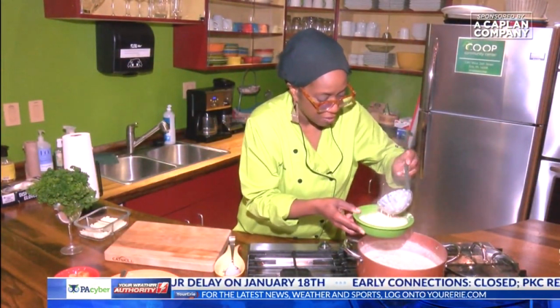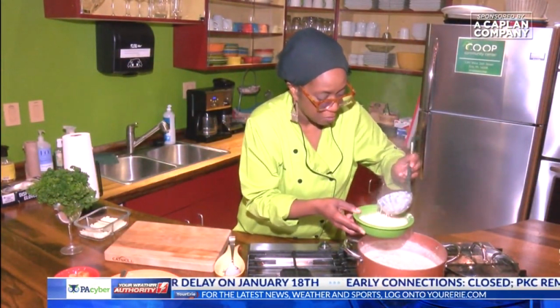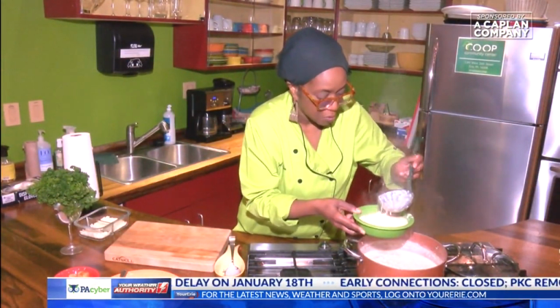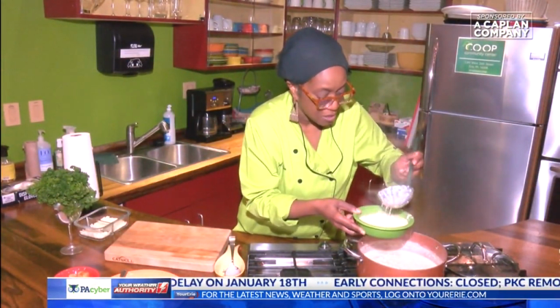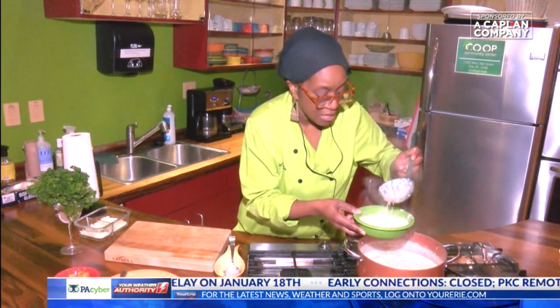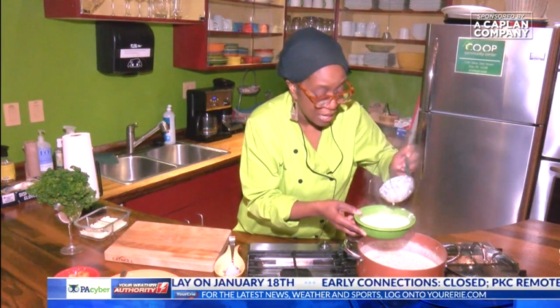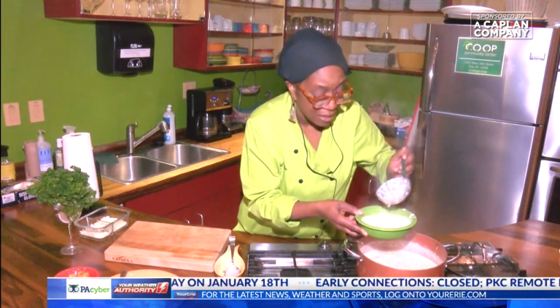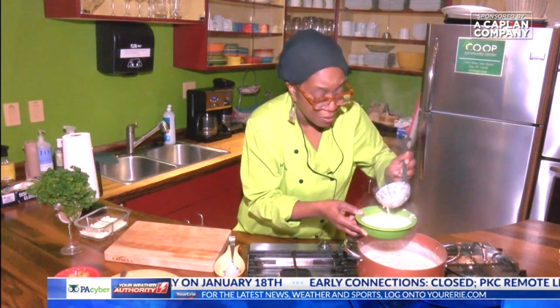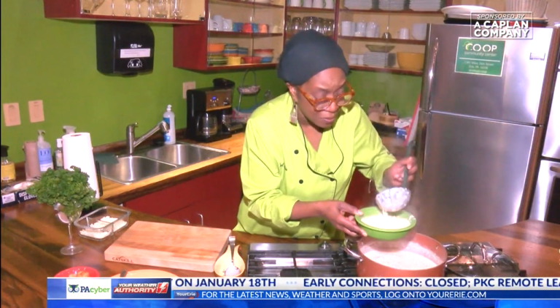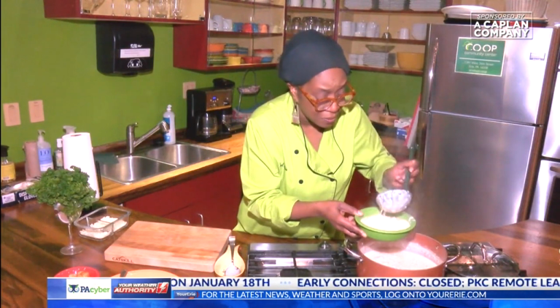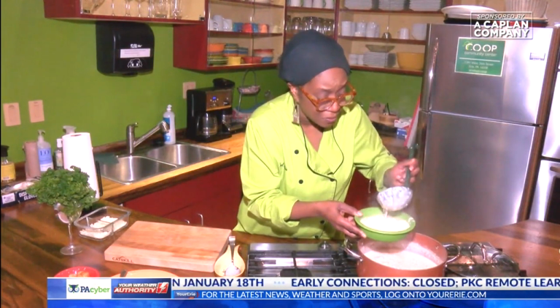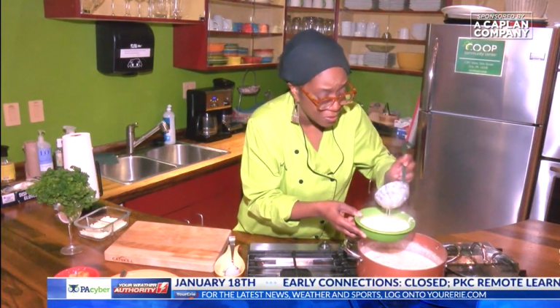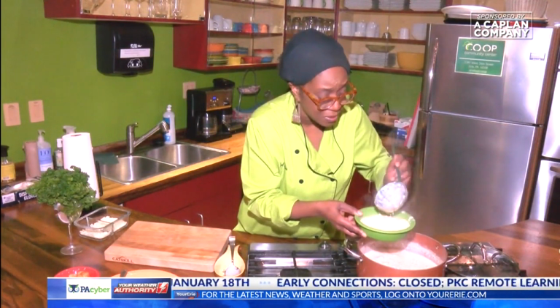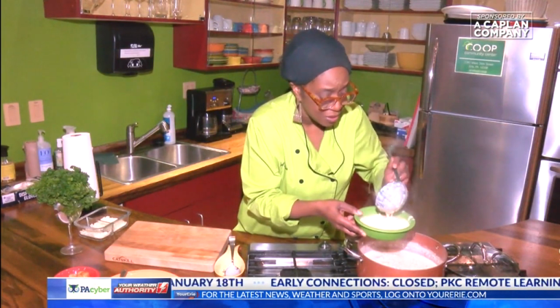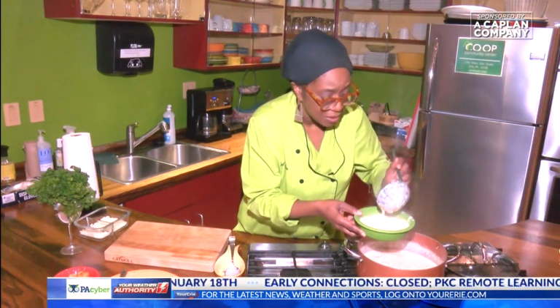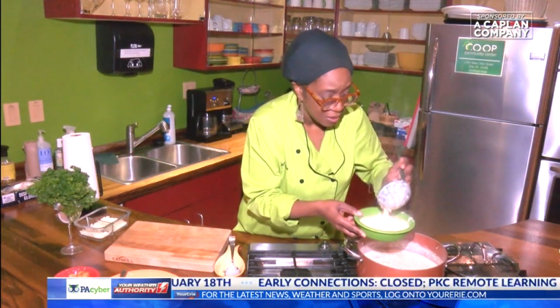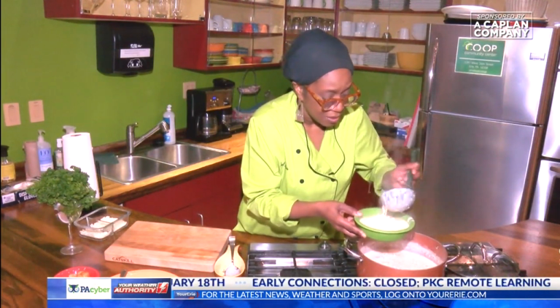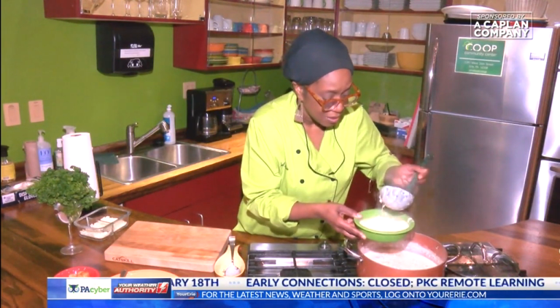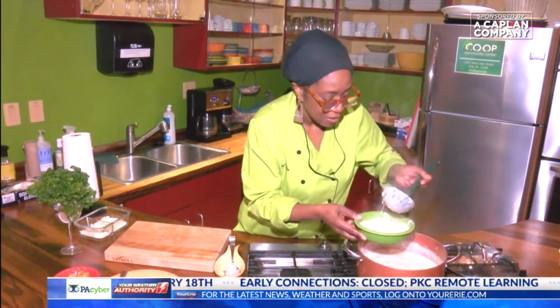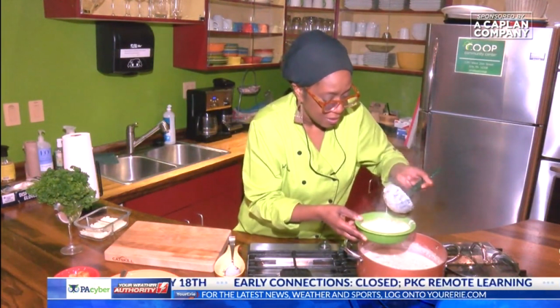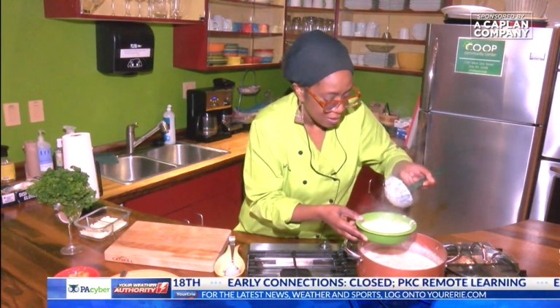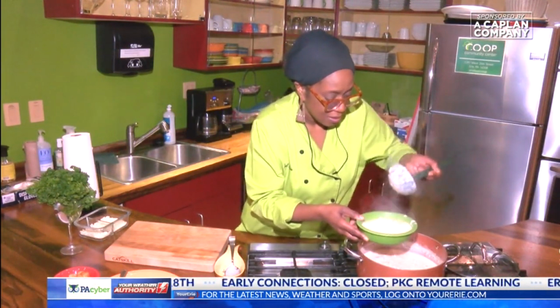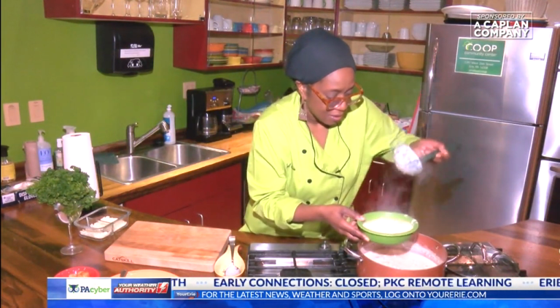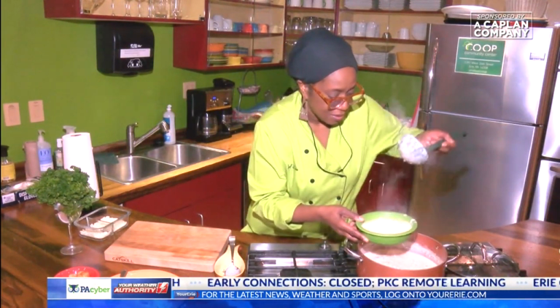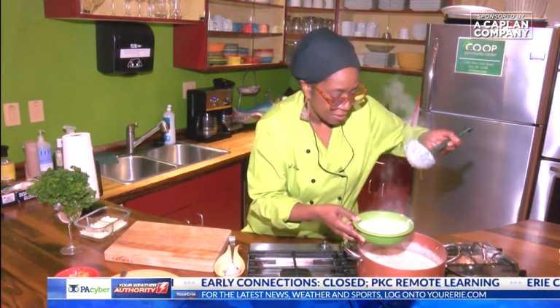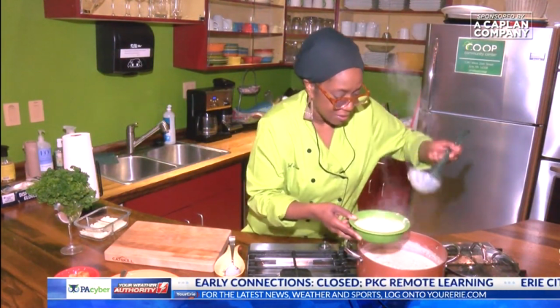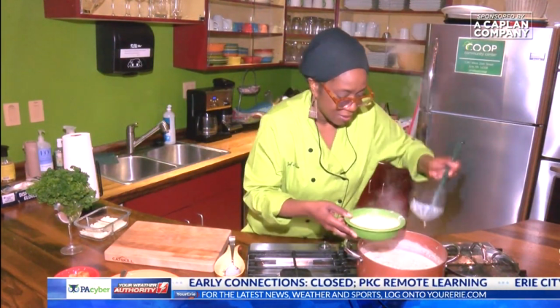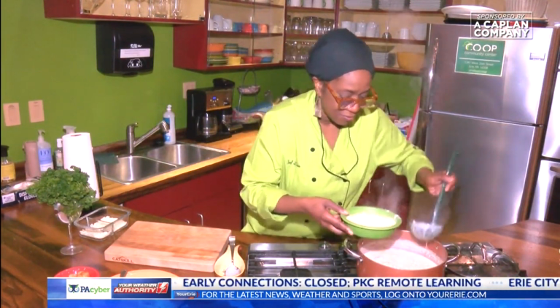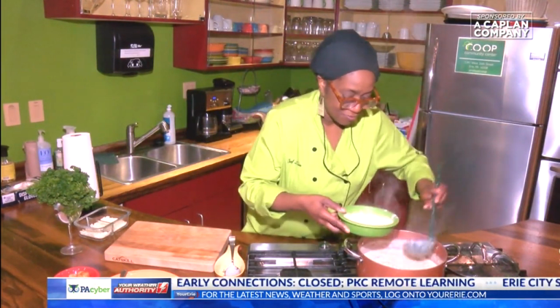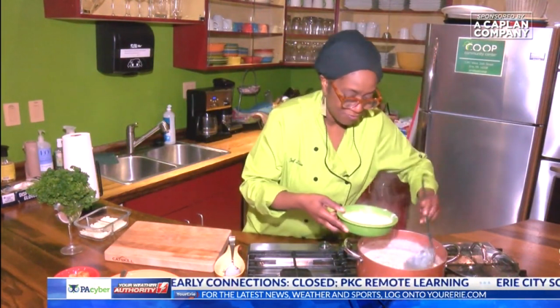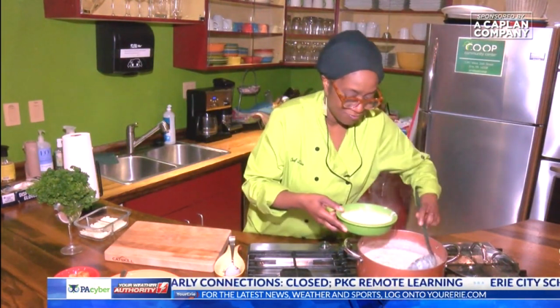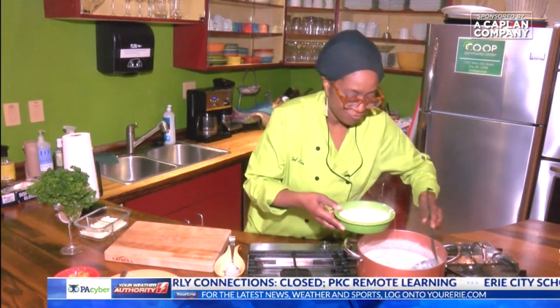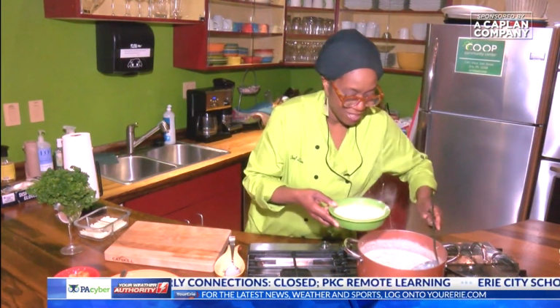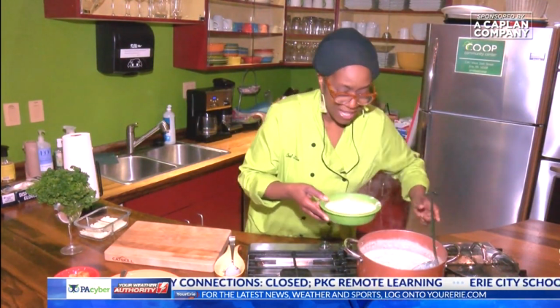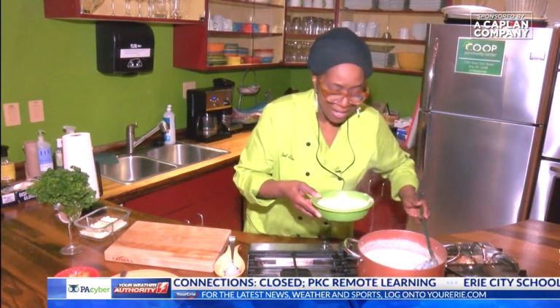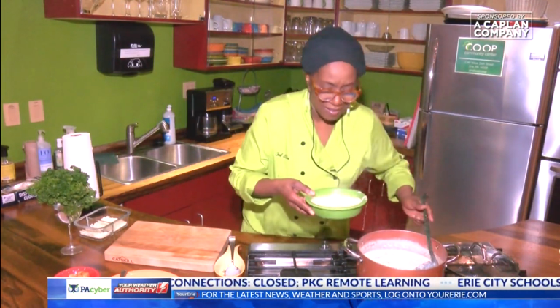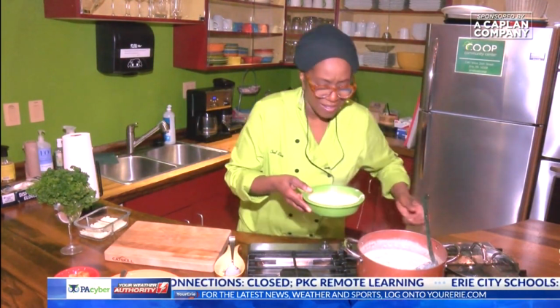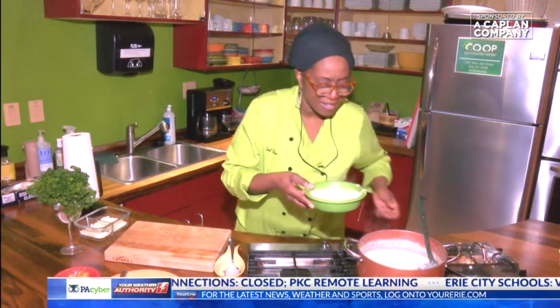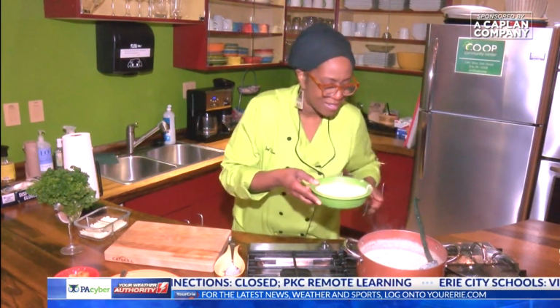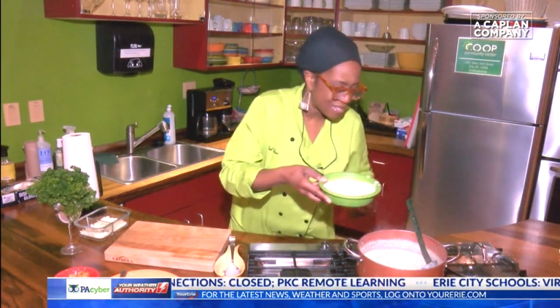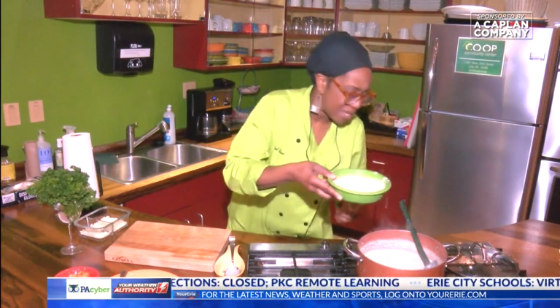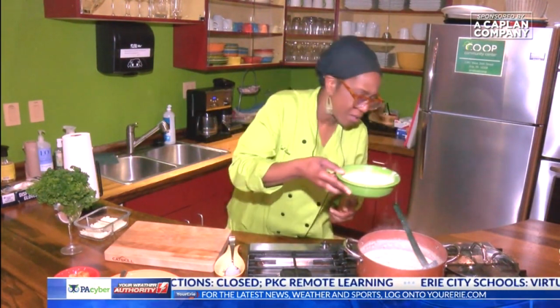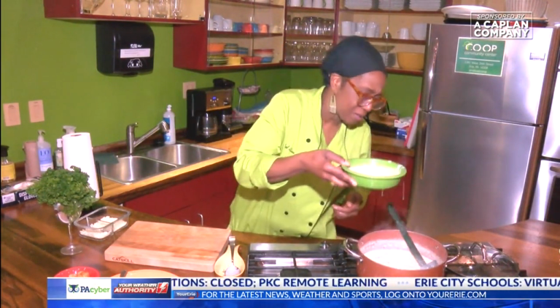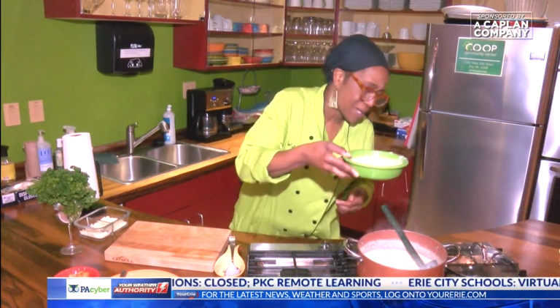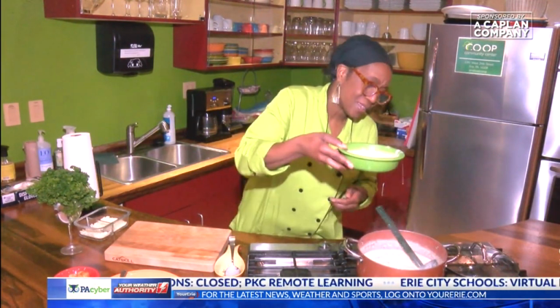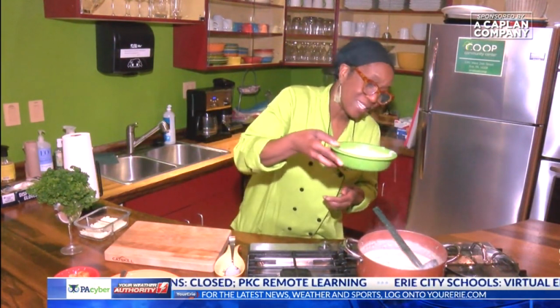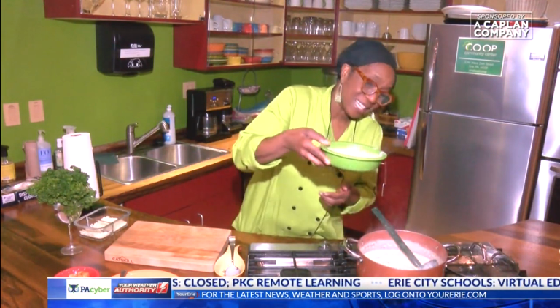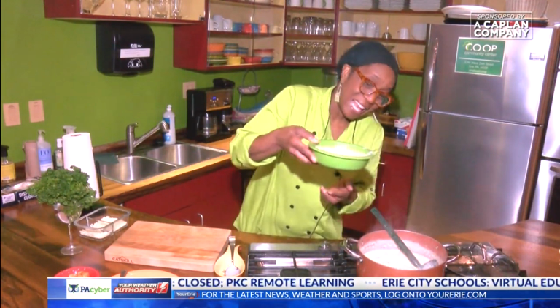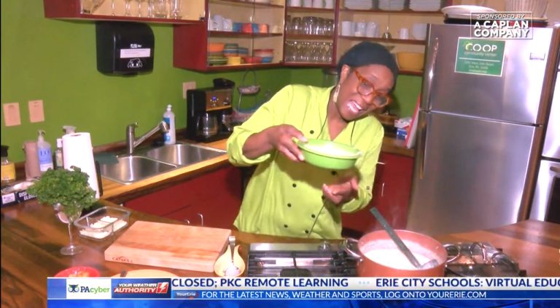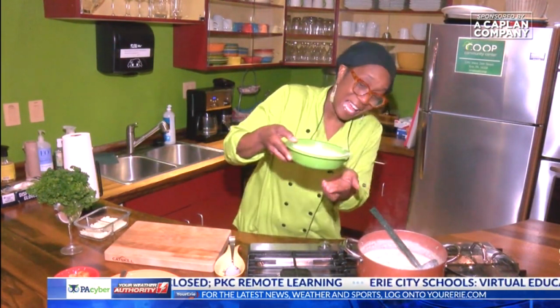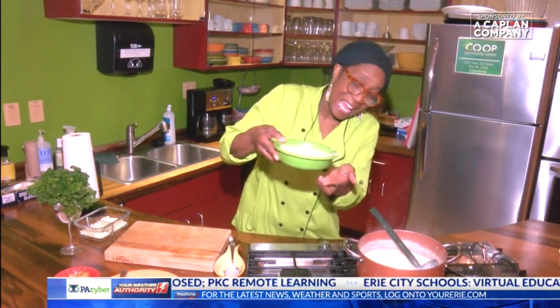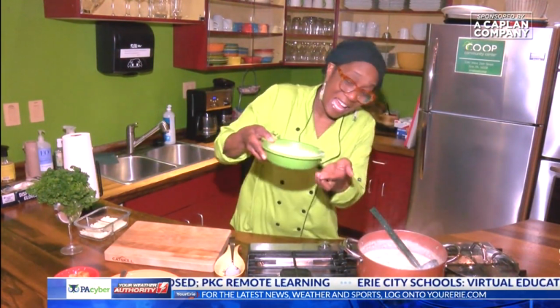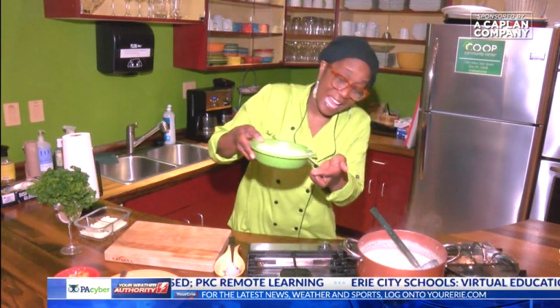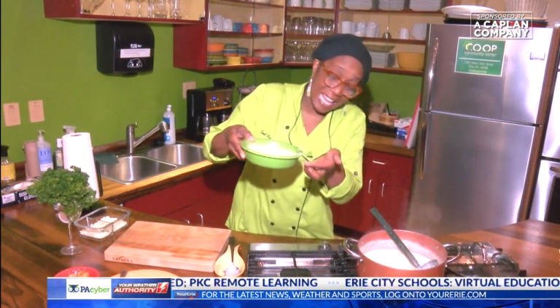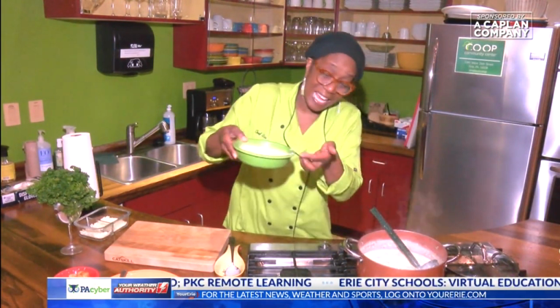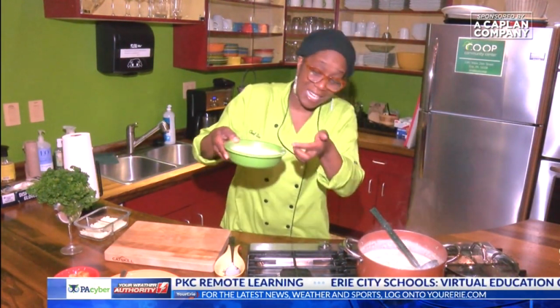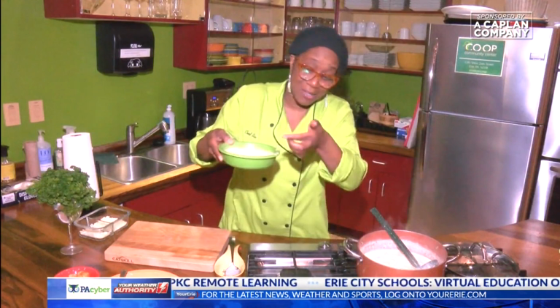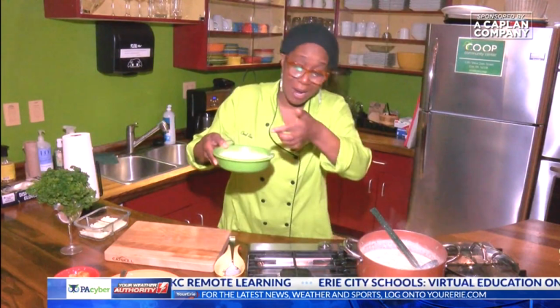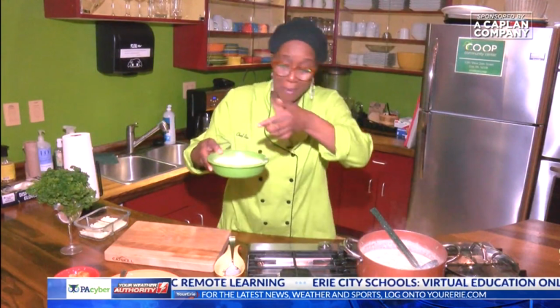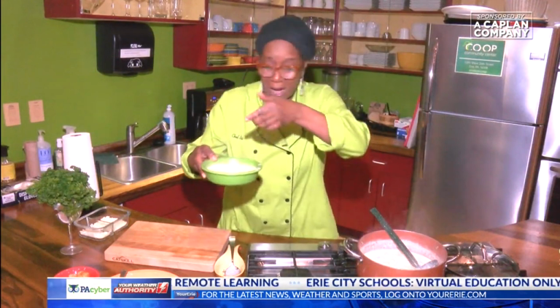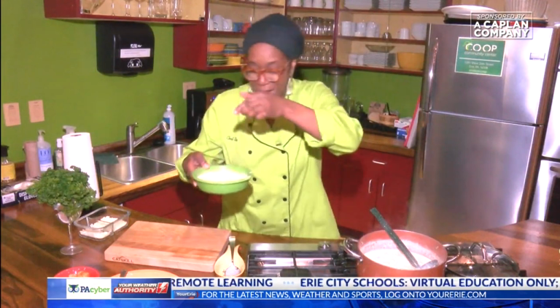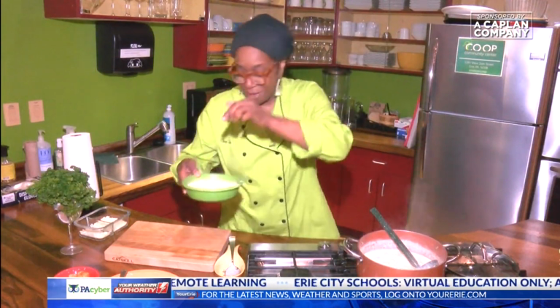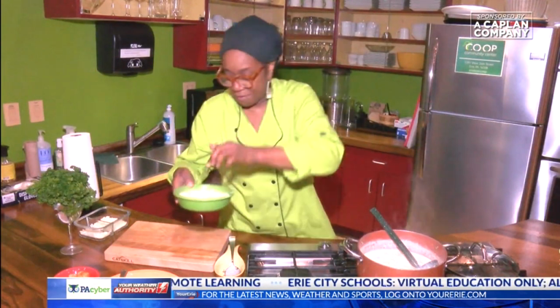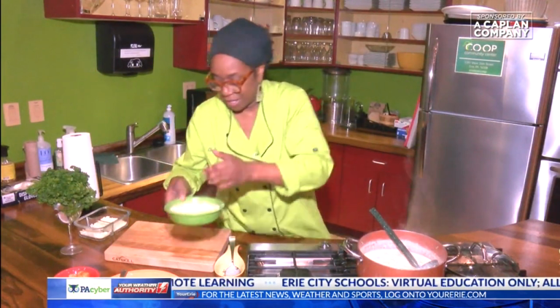The potatoes, carrot, celery. Look at that — I got a dripper. I love it.